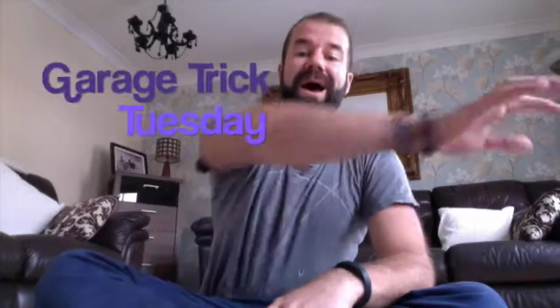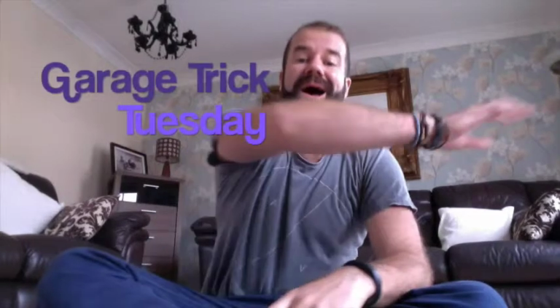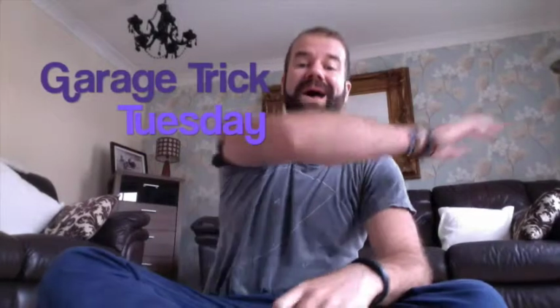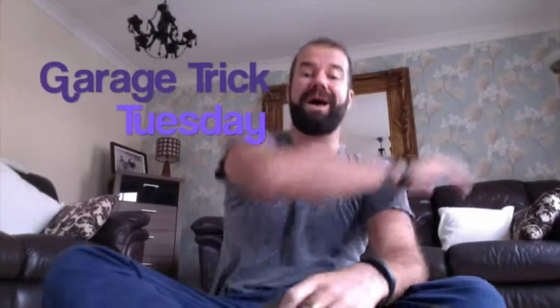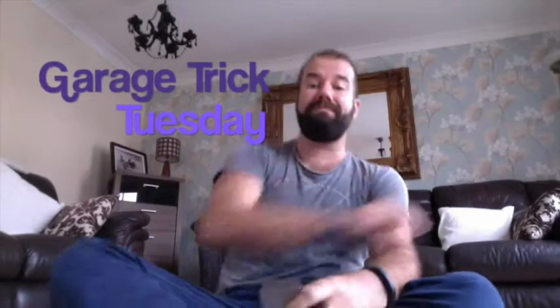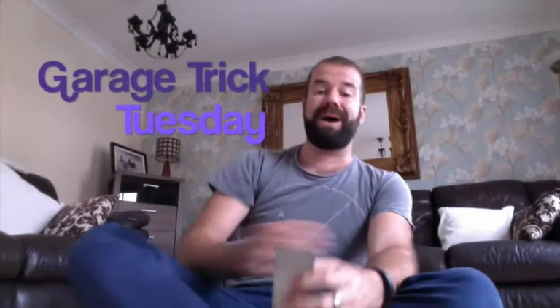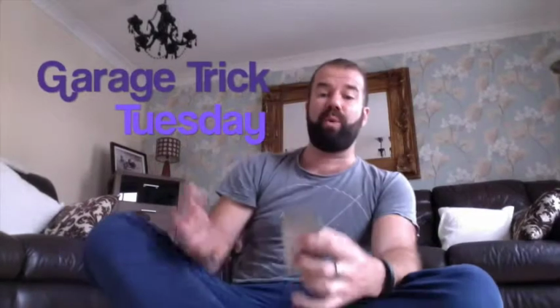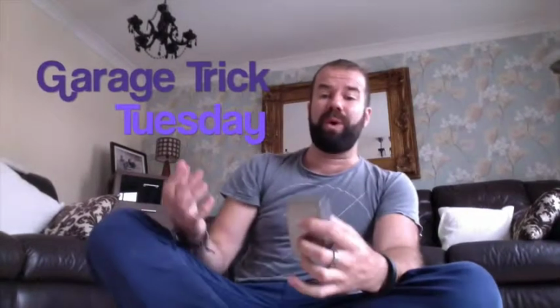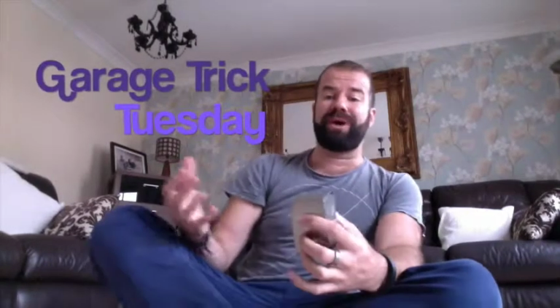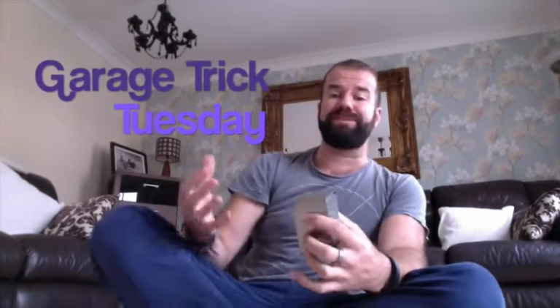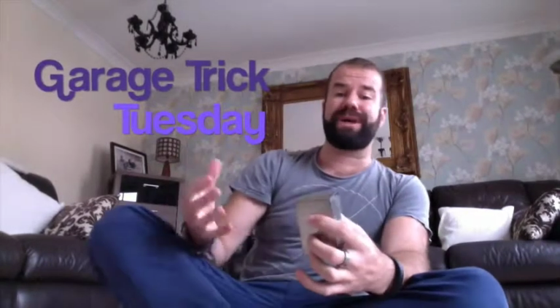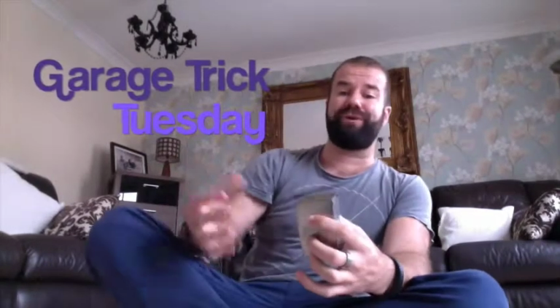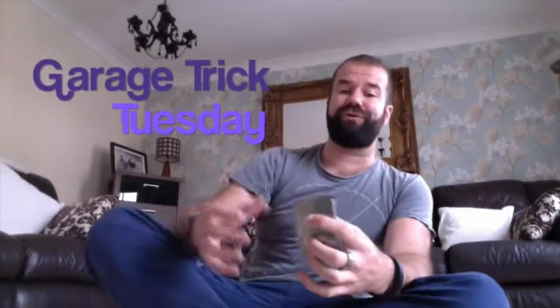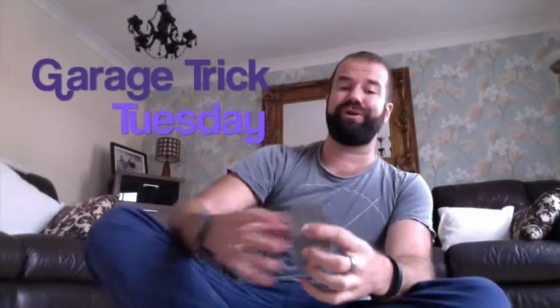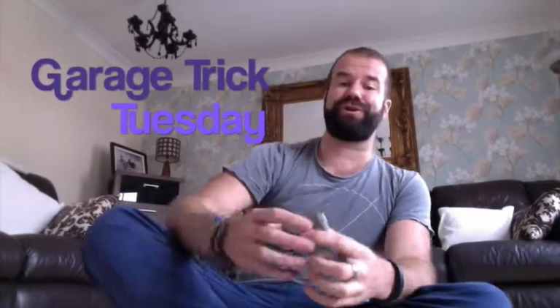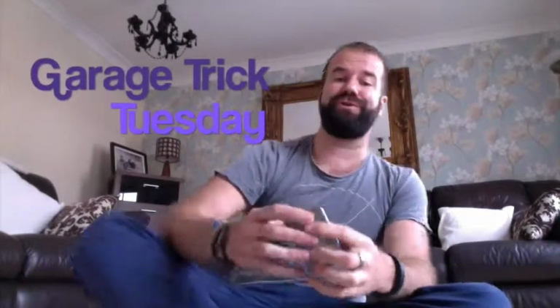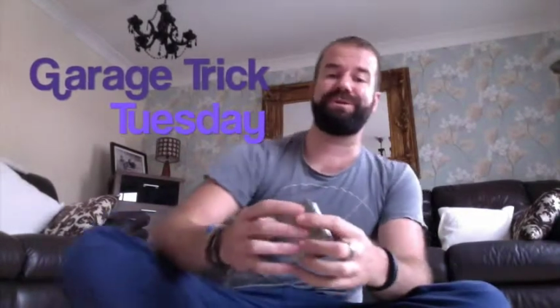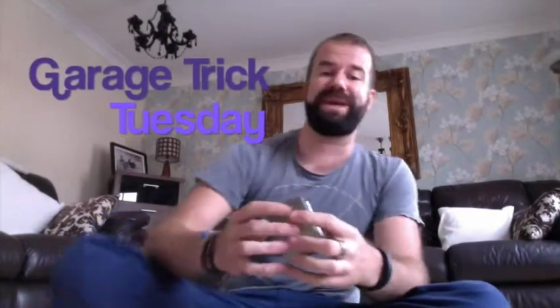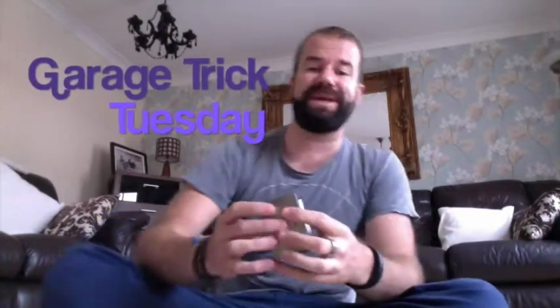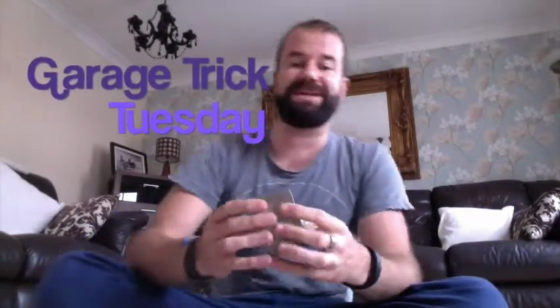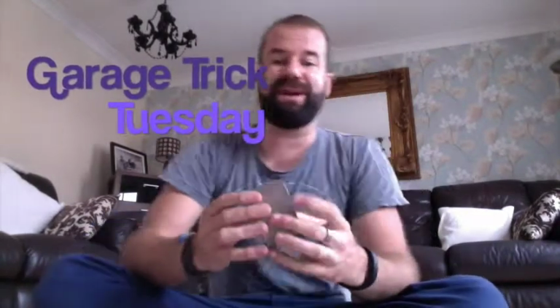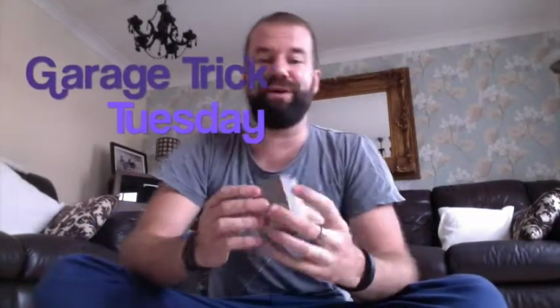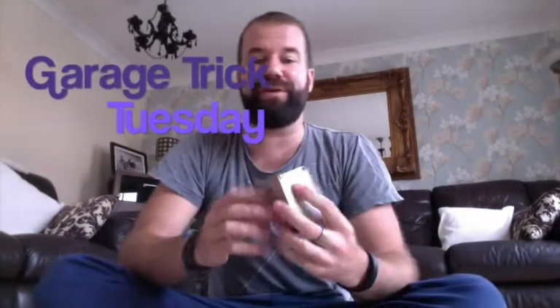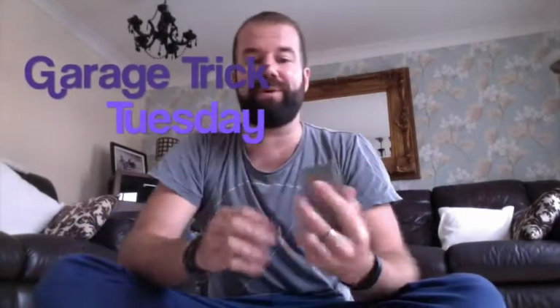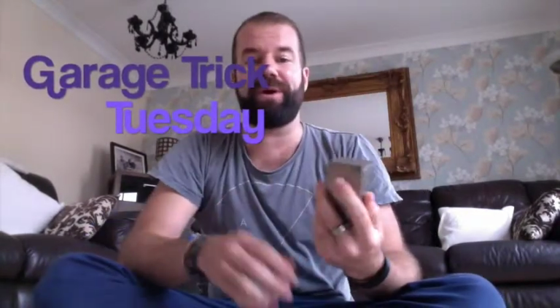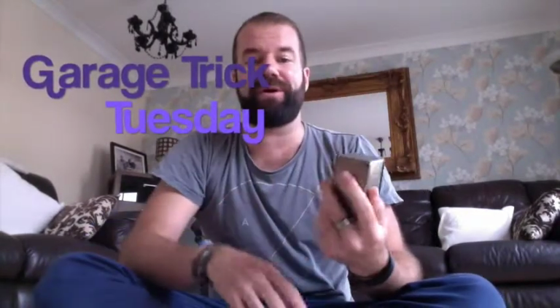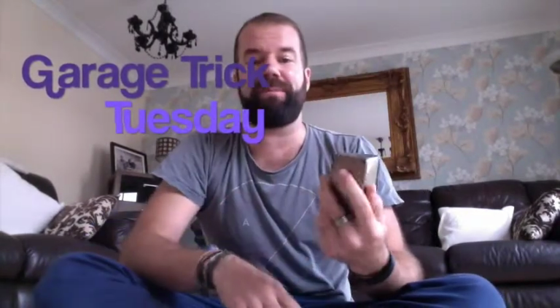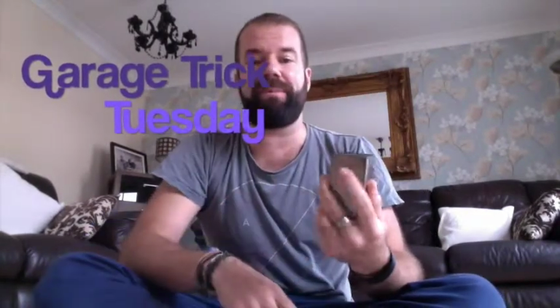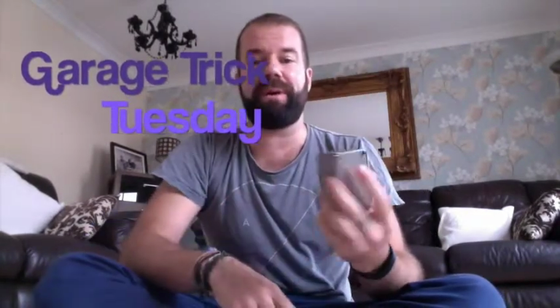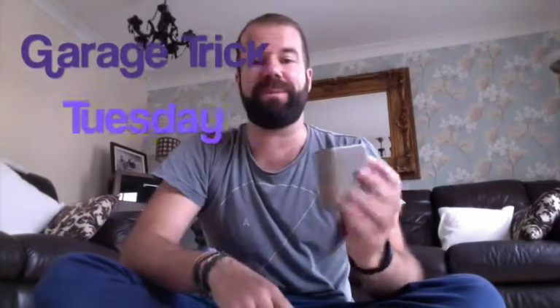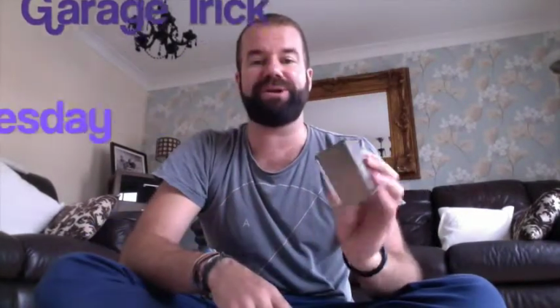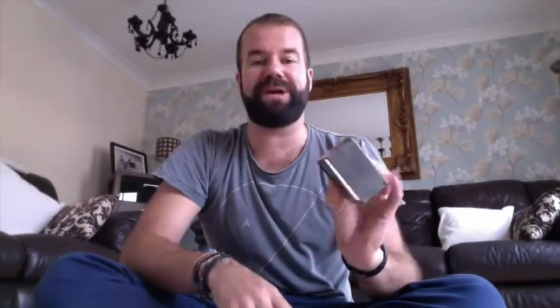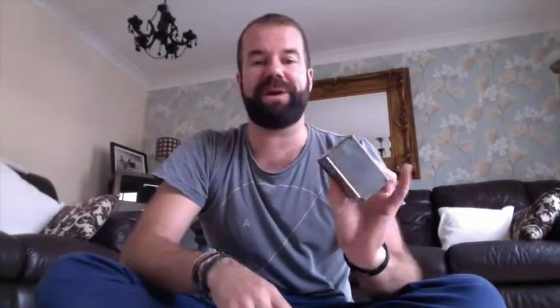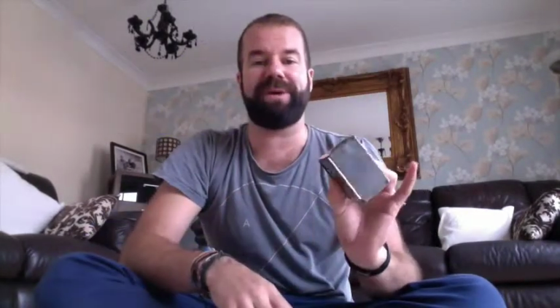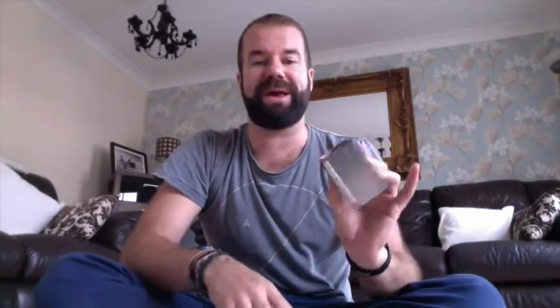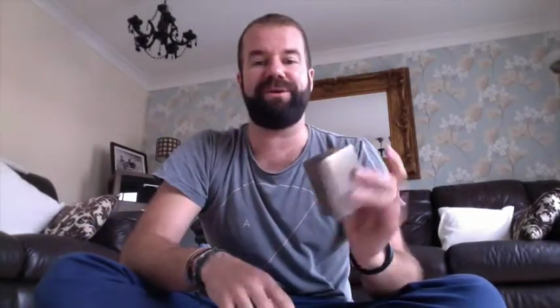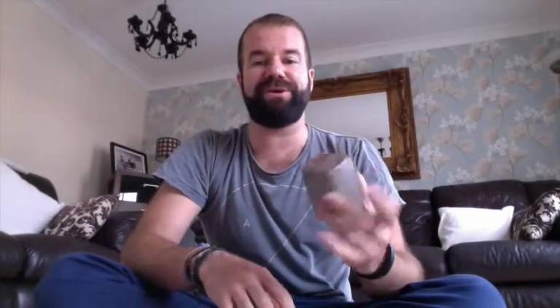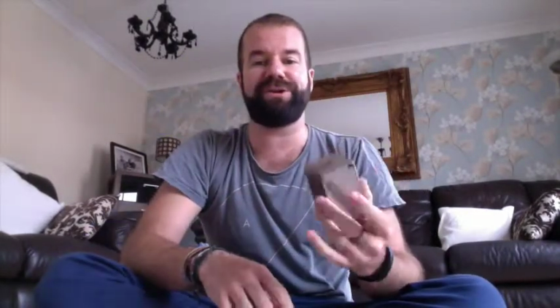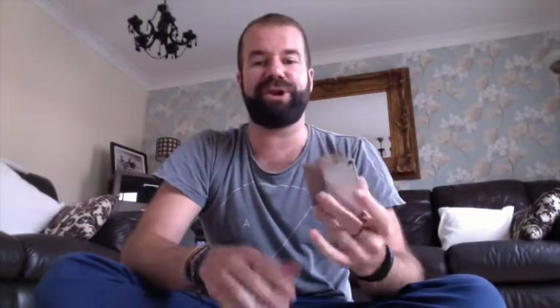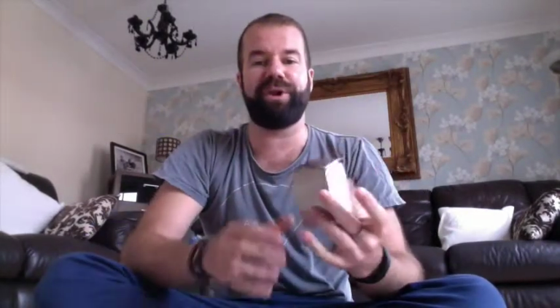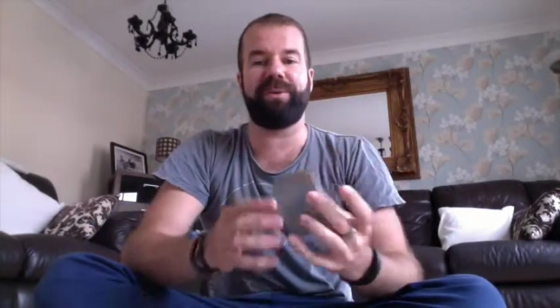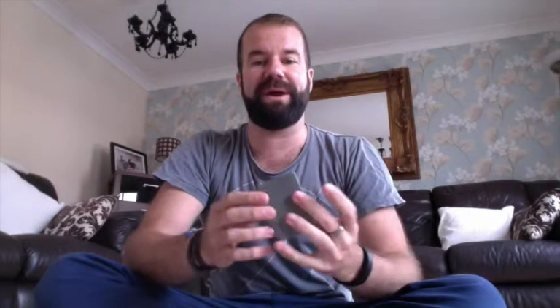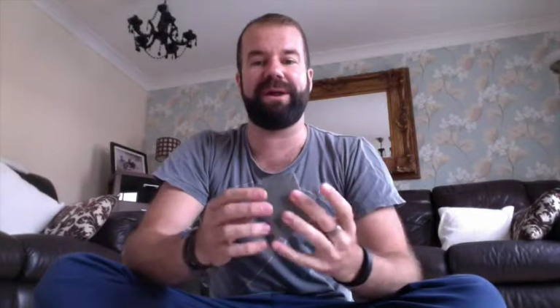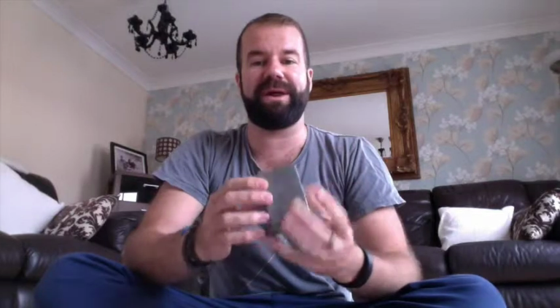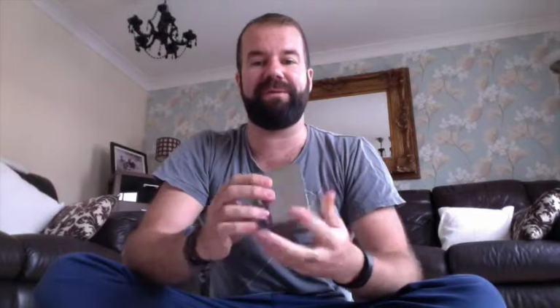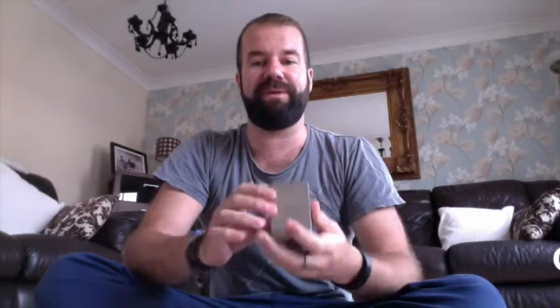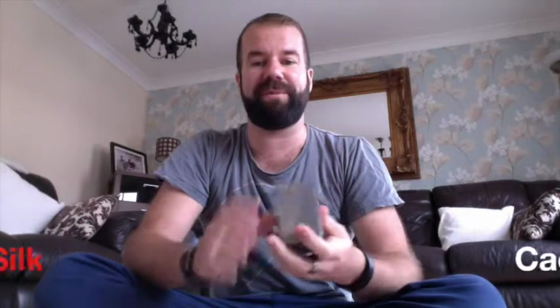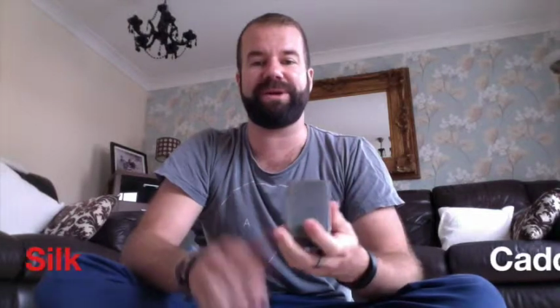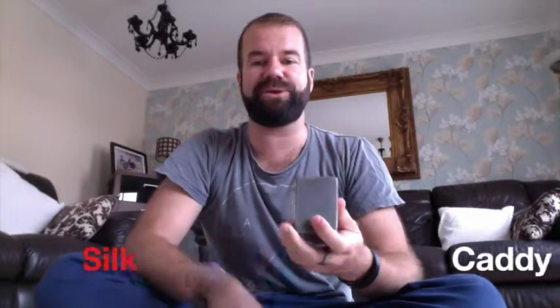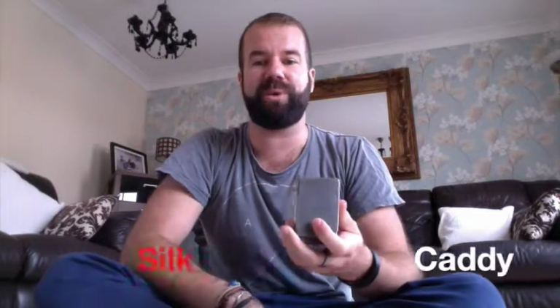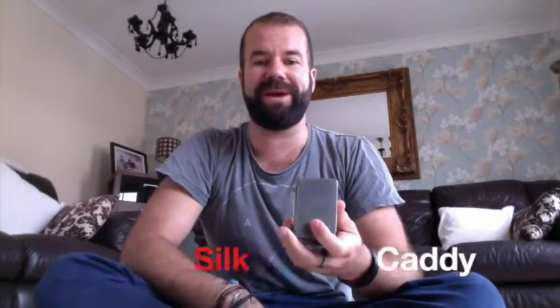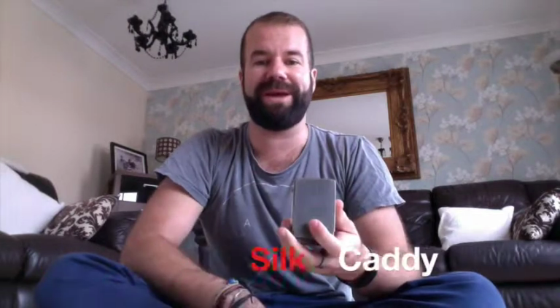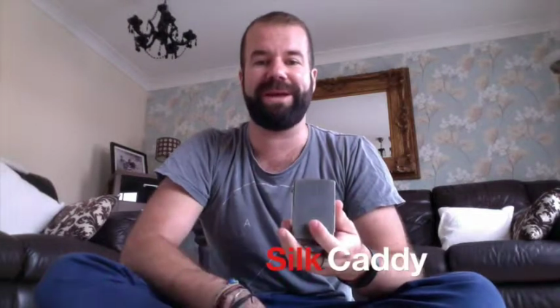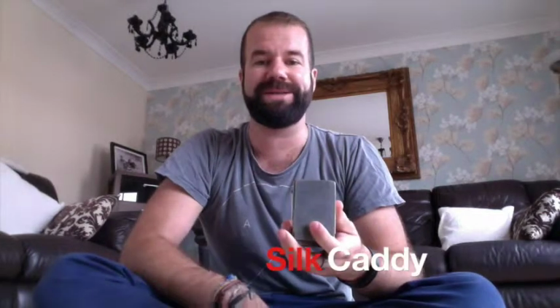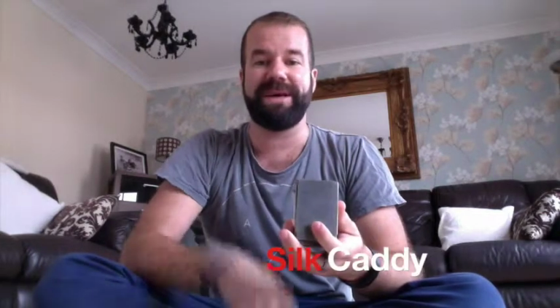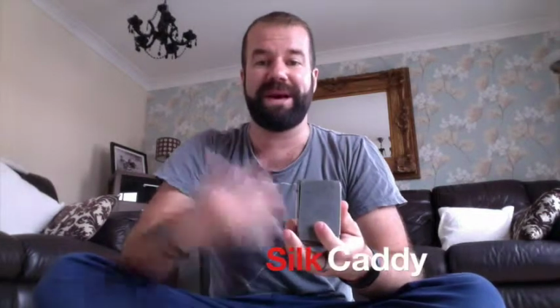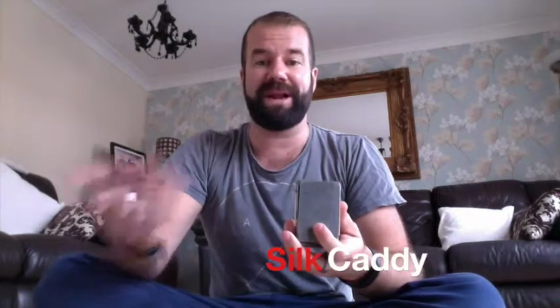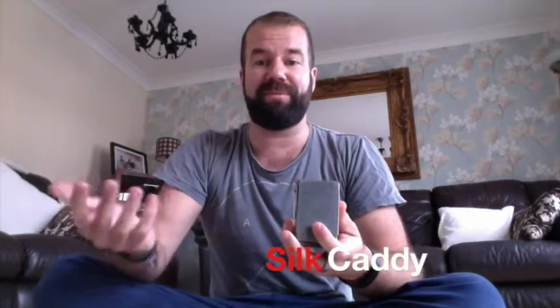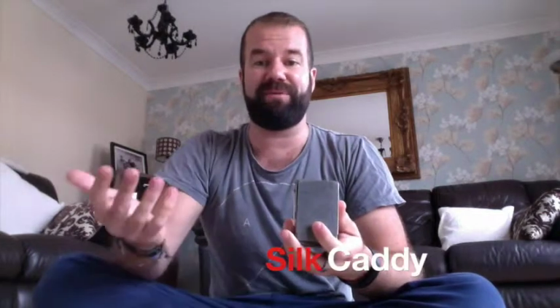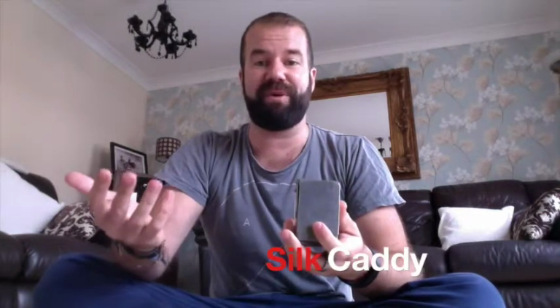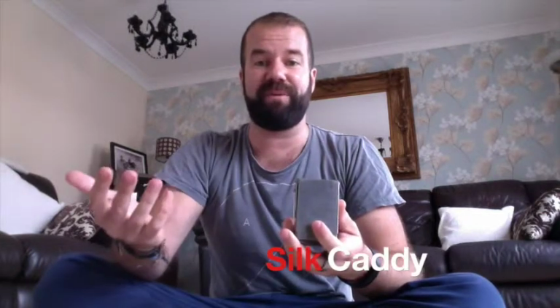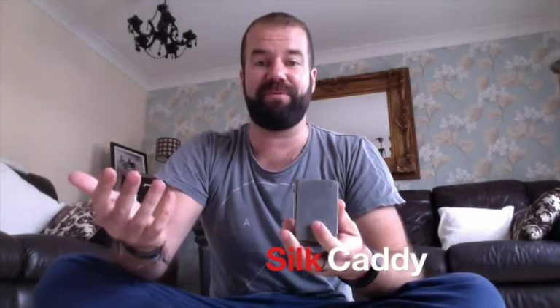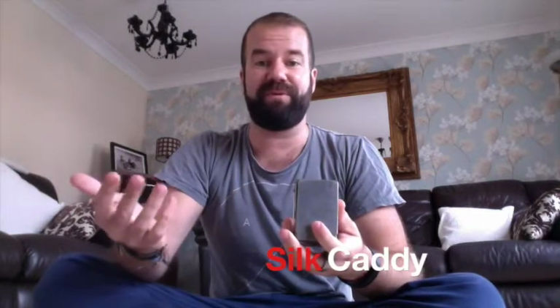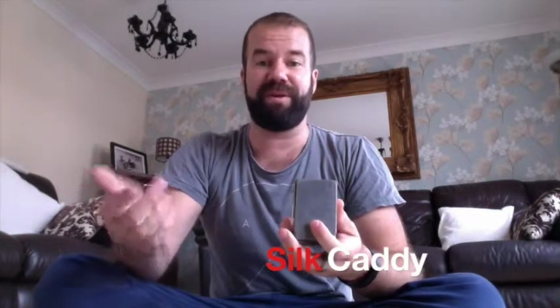Hi, I'm Matt. Welcome to Garage Trick Tuesday. It's that little thing where I grab a bit of magic out of my garage that's accumulated there for the past 20 years and I perform it for you.